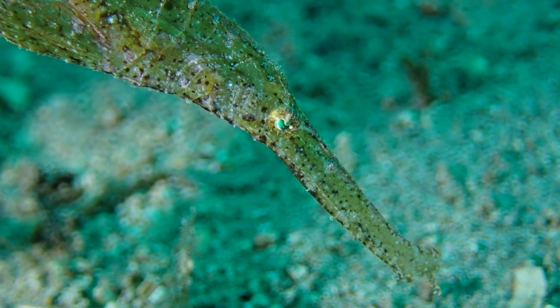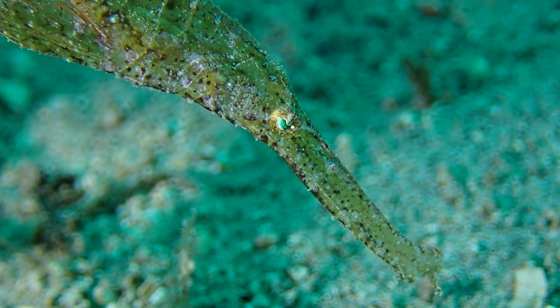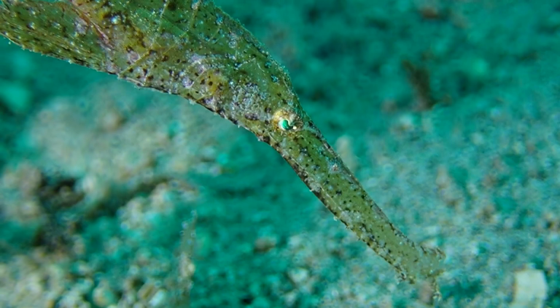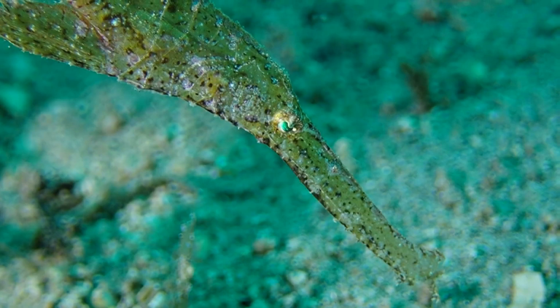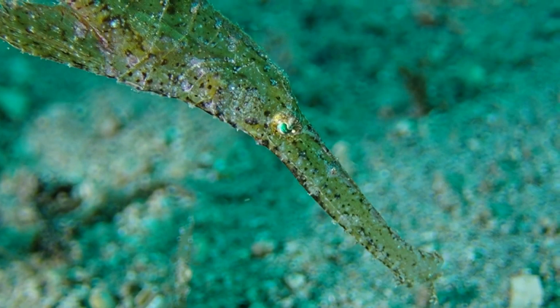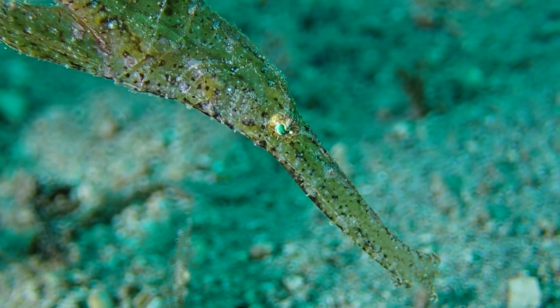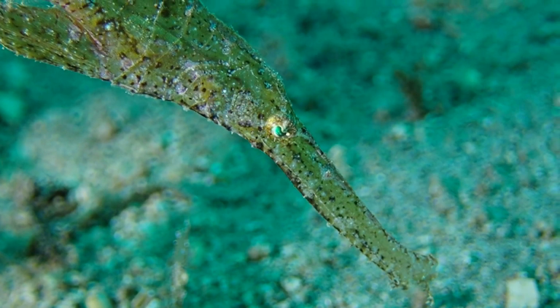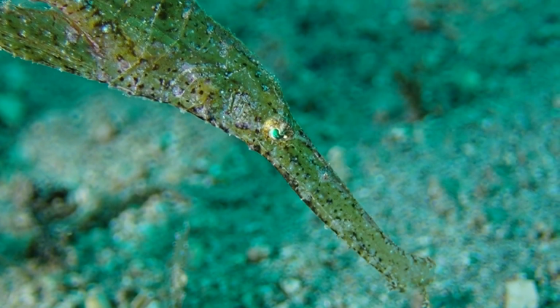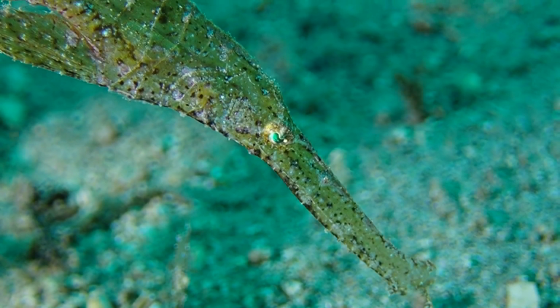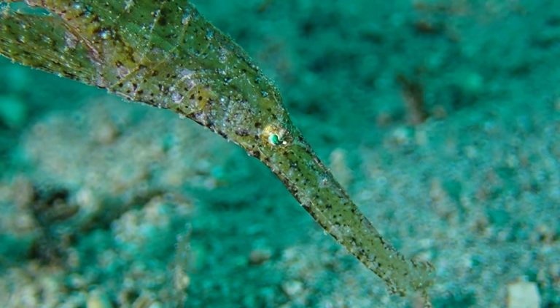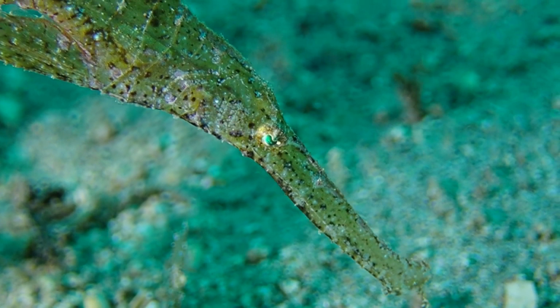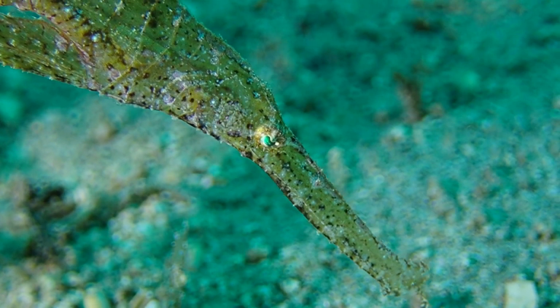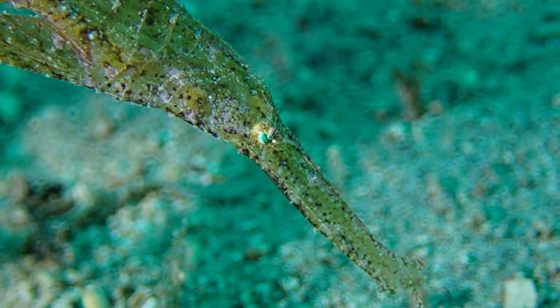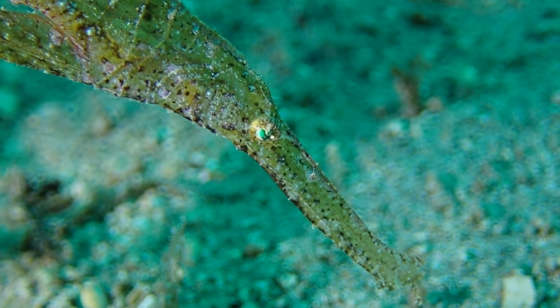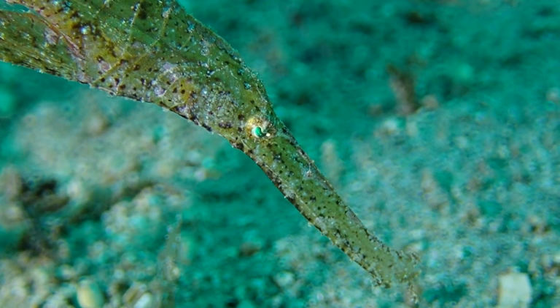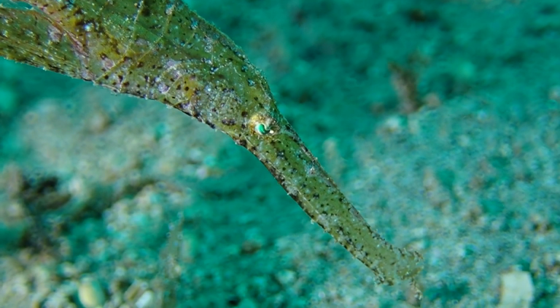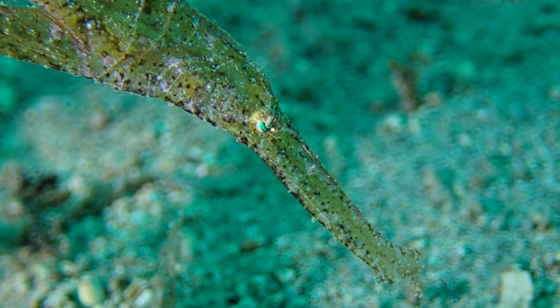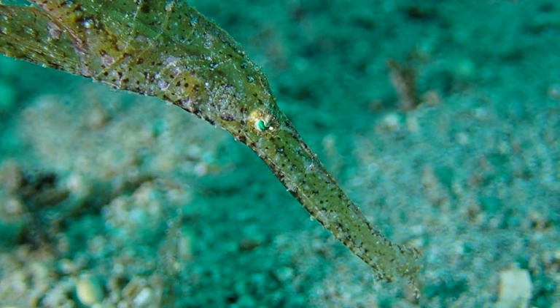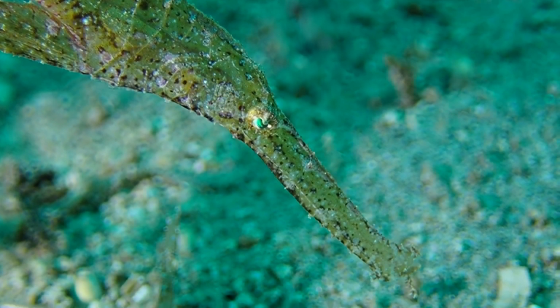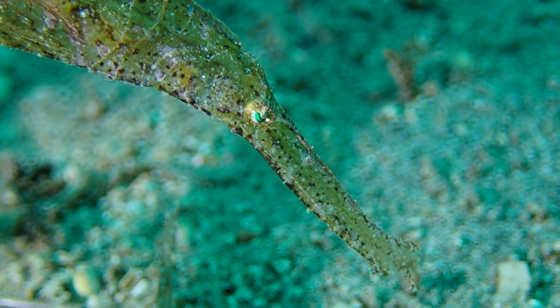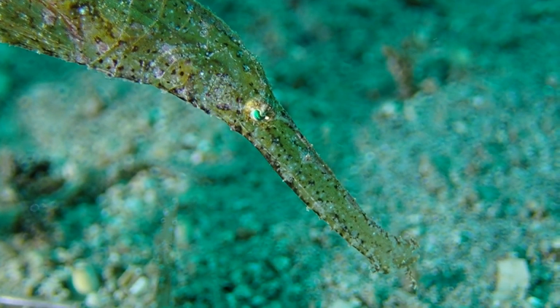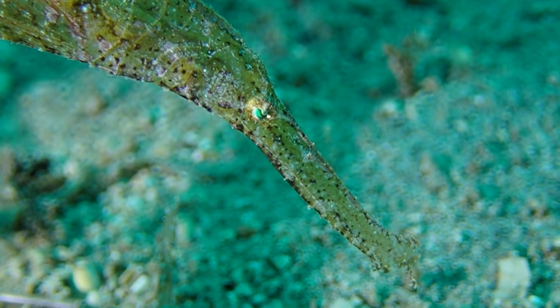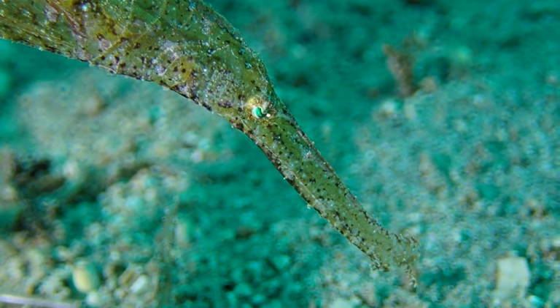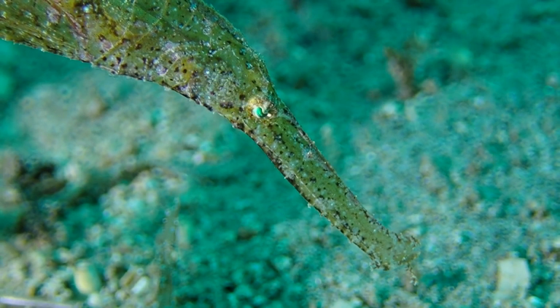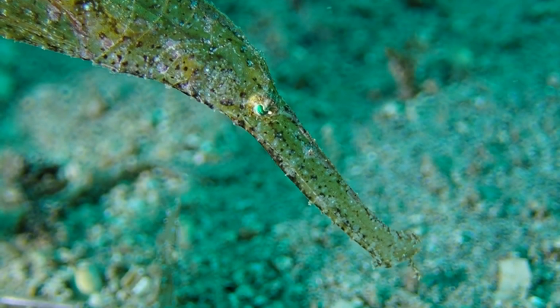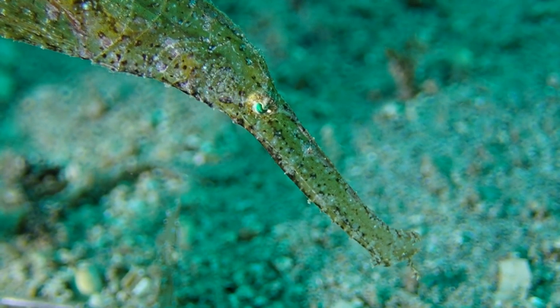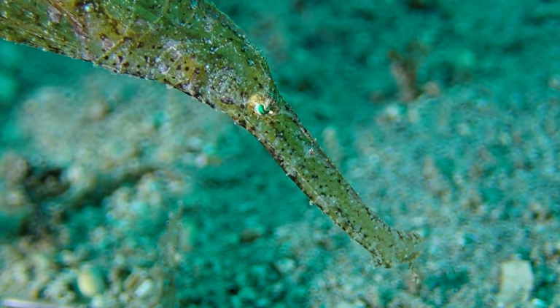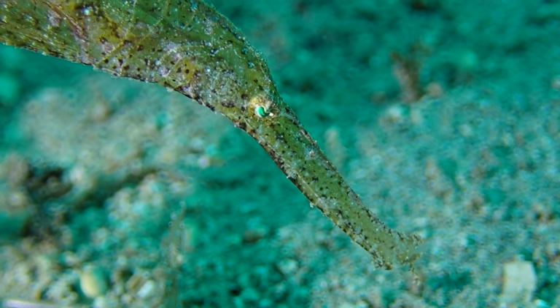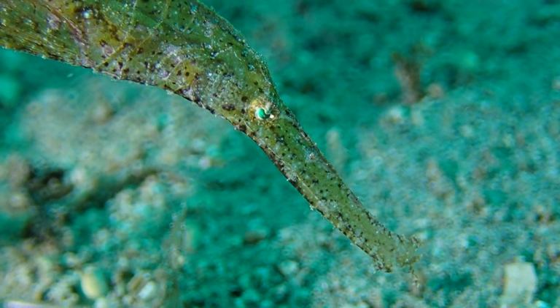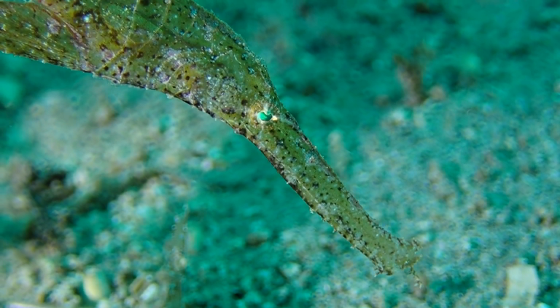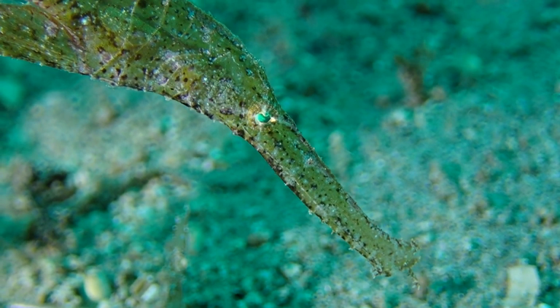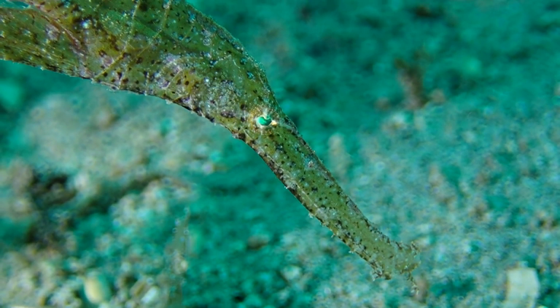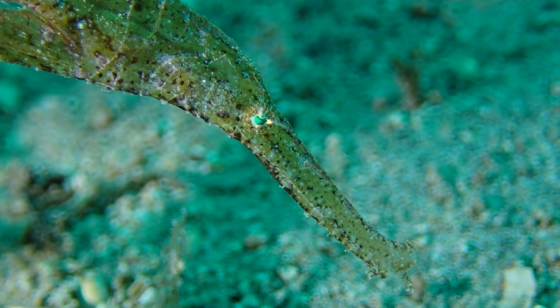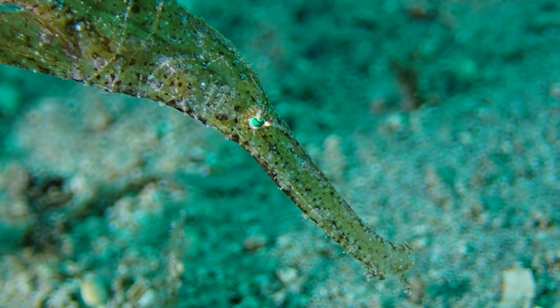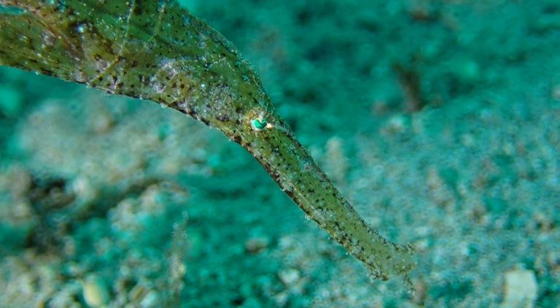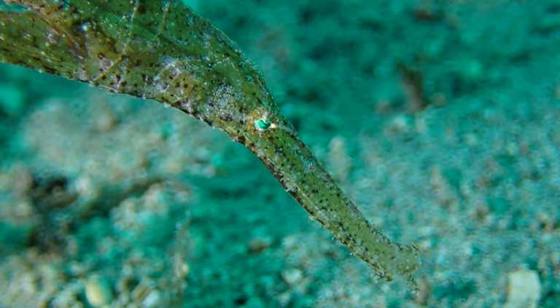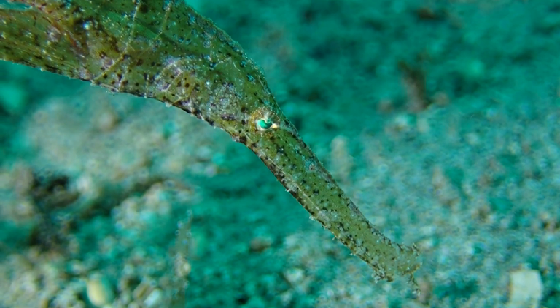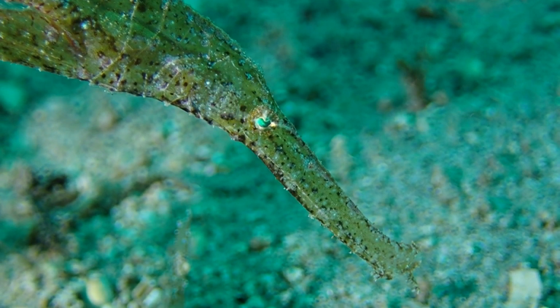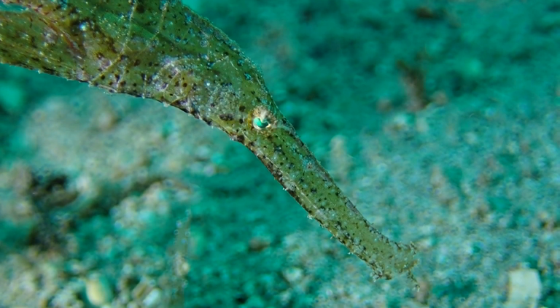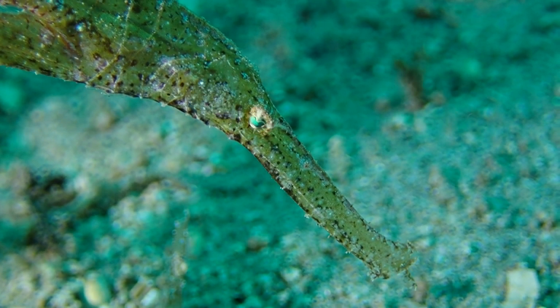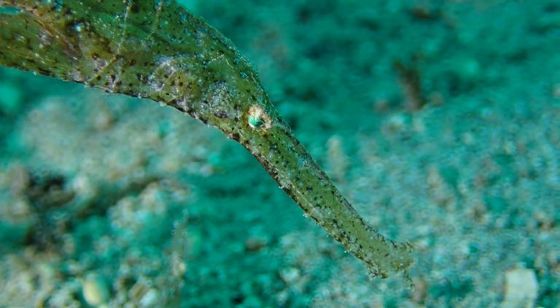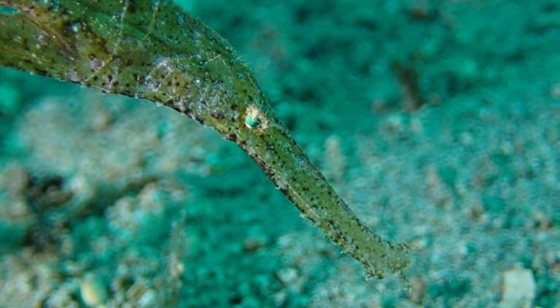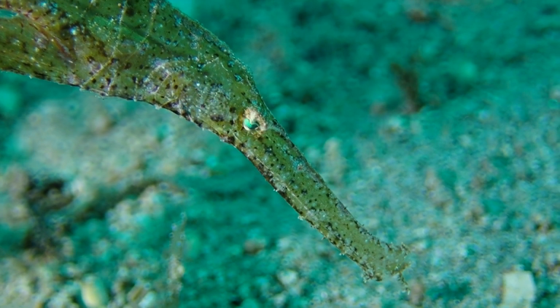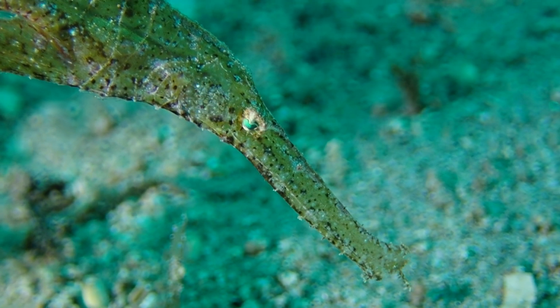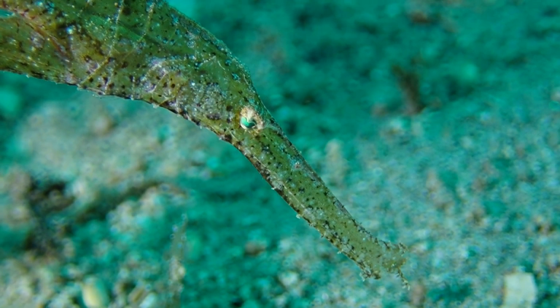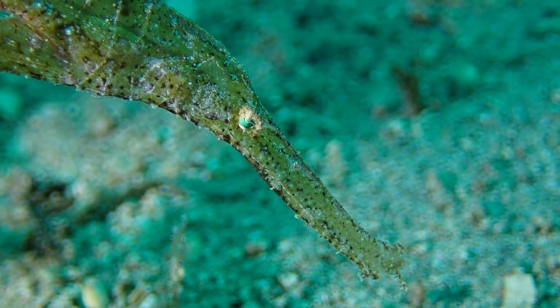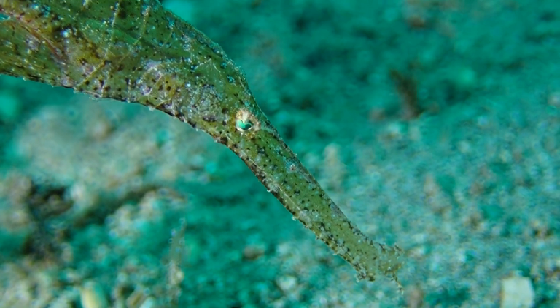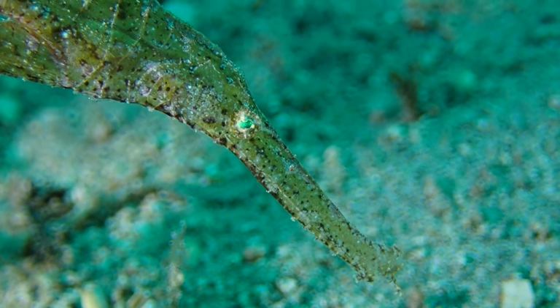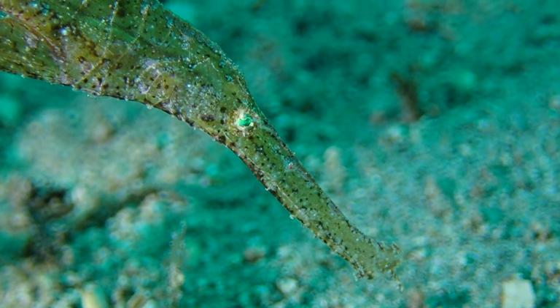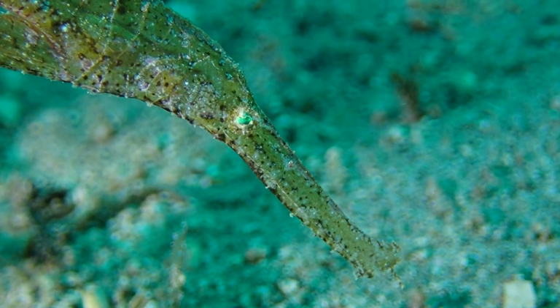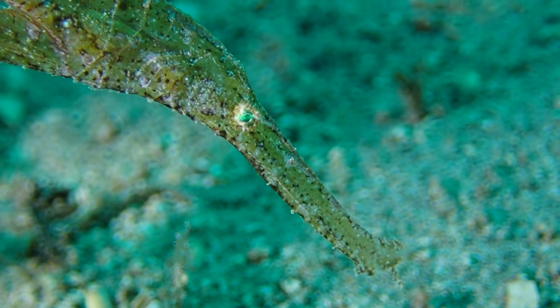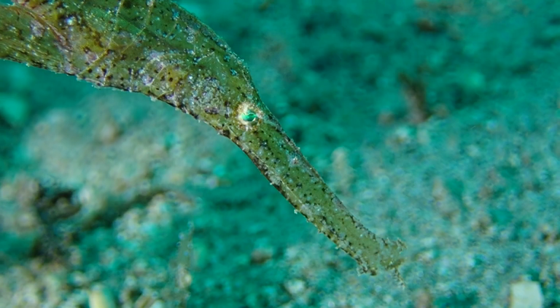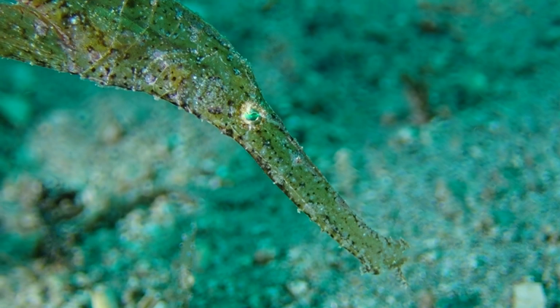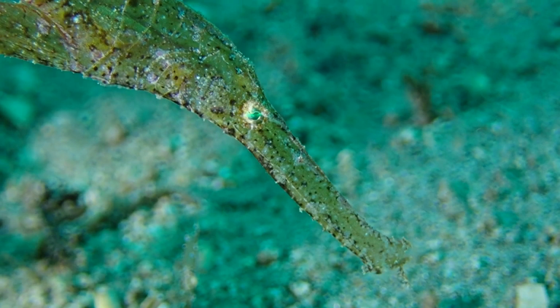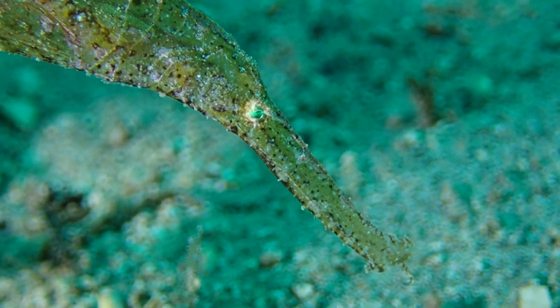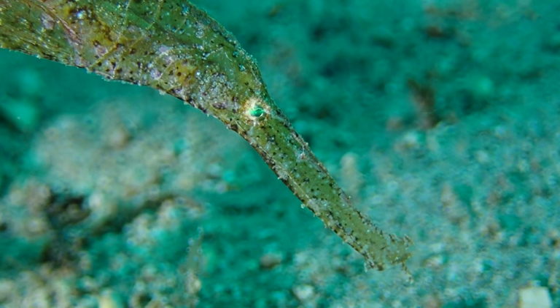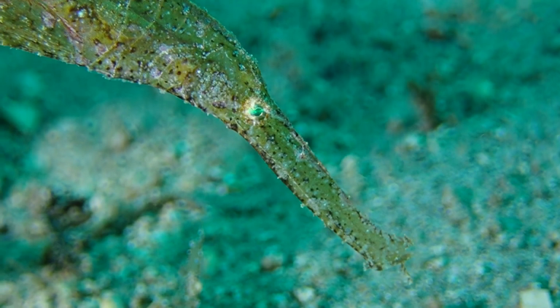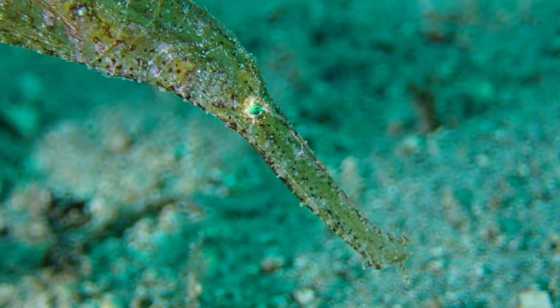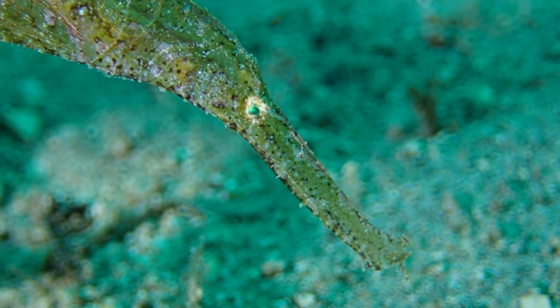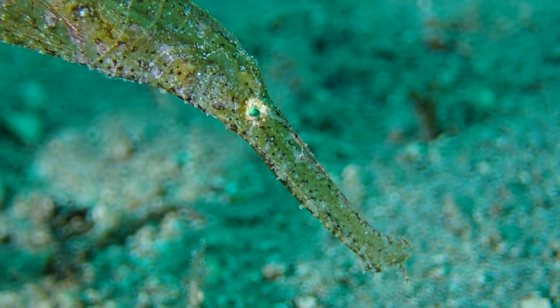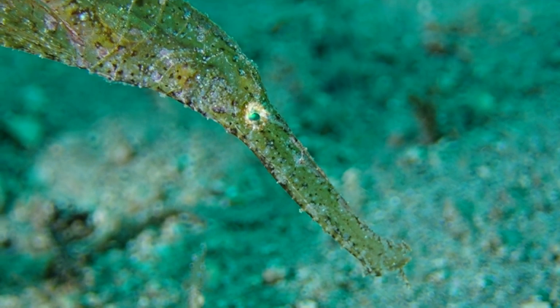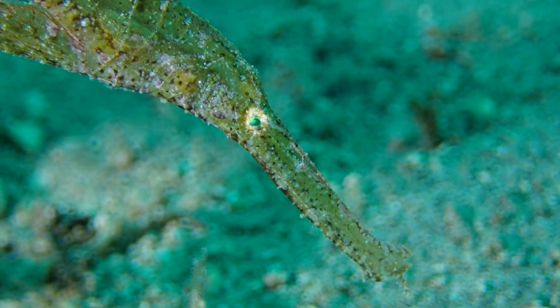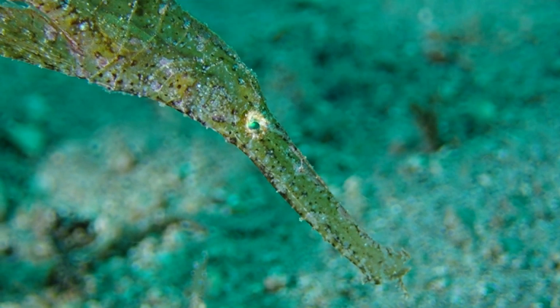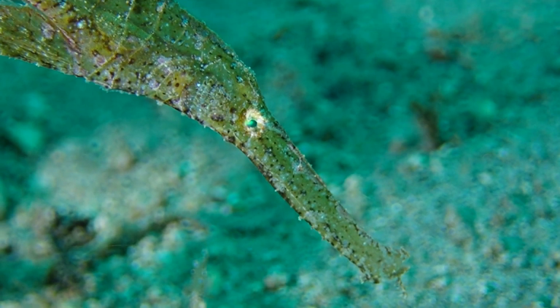So in this whole group of wider seahorse relatives, camouflage is the key.